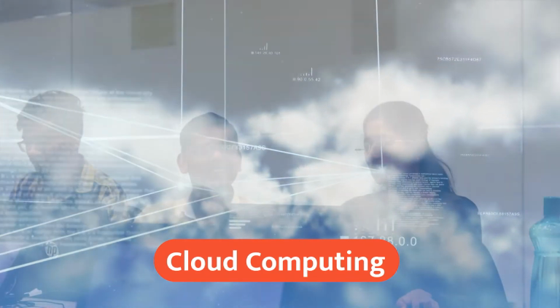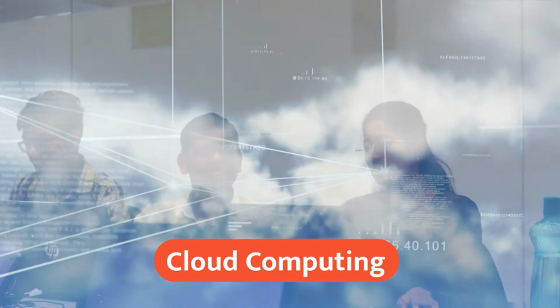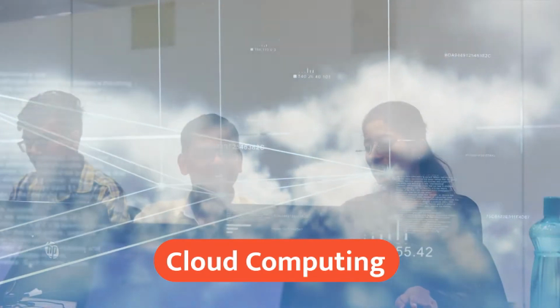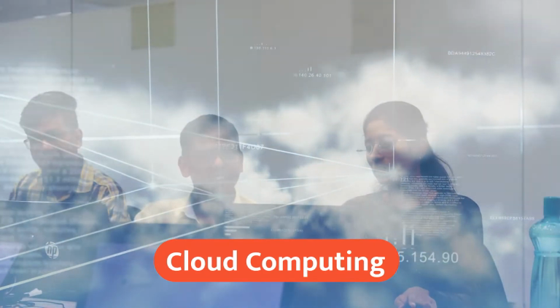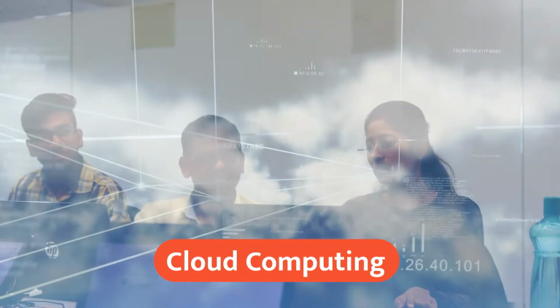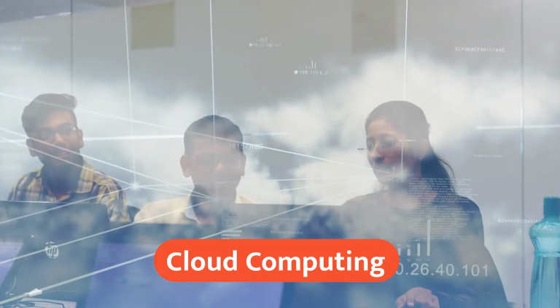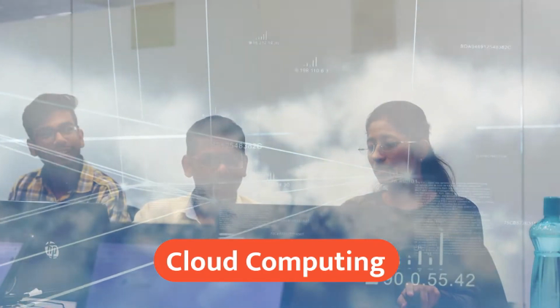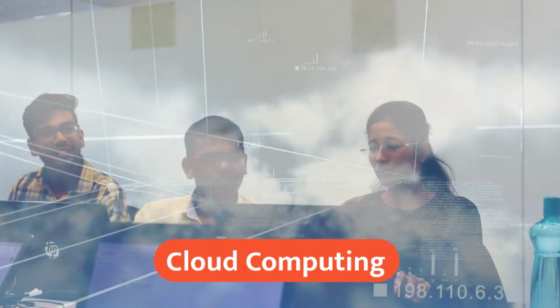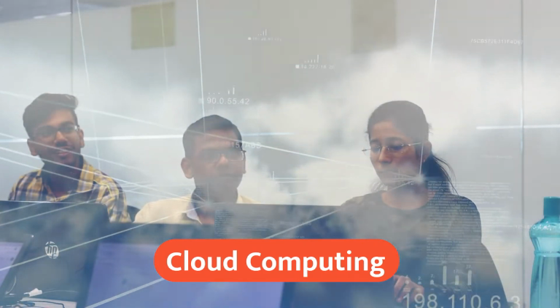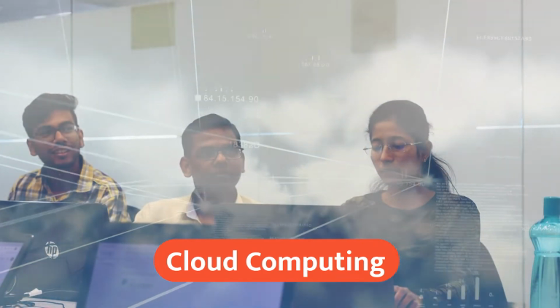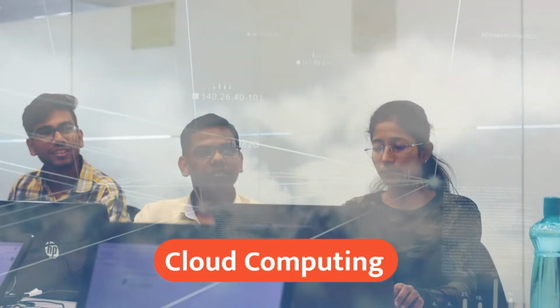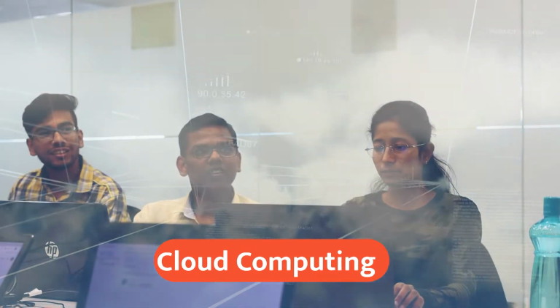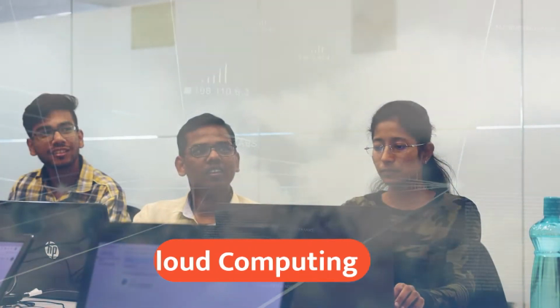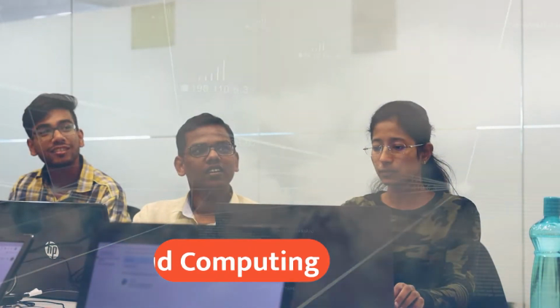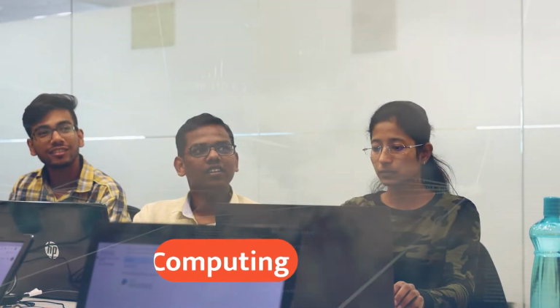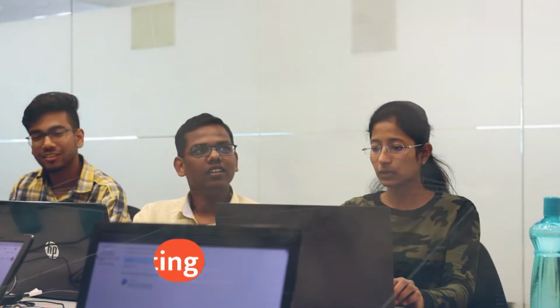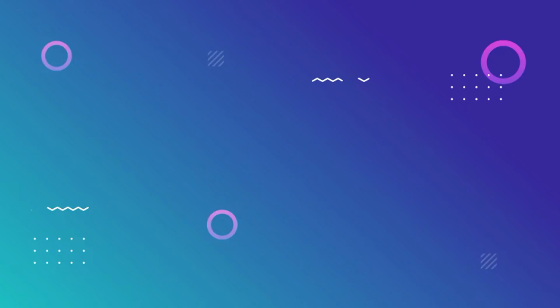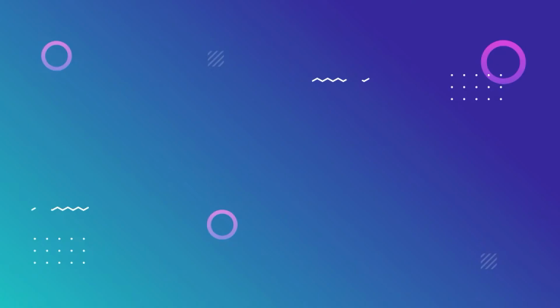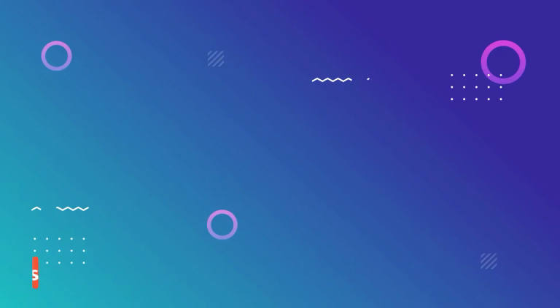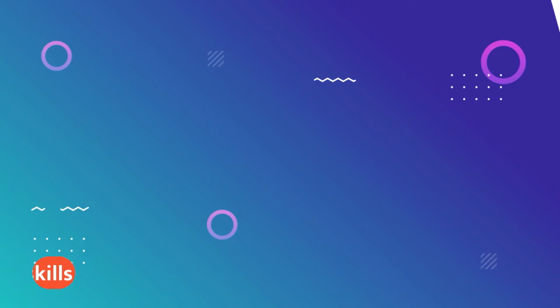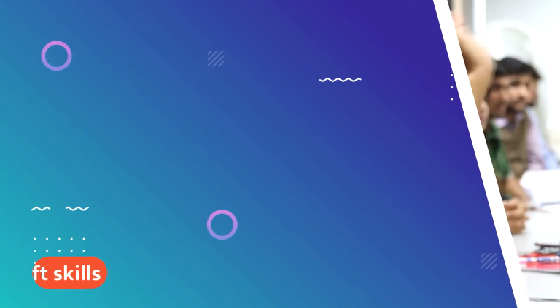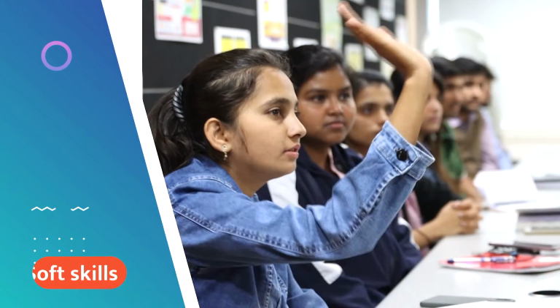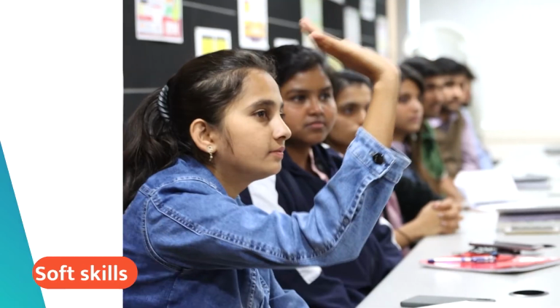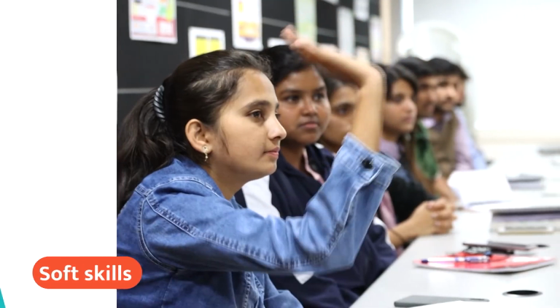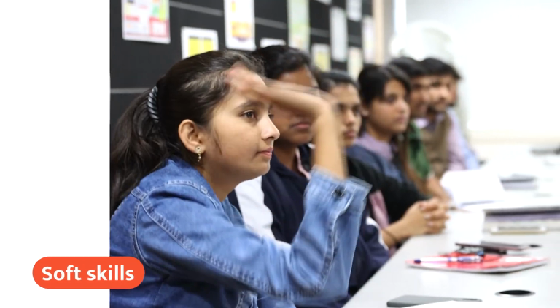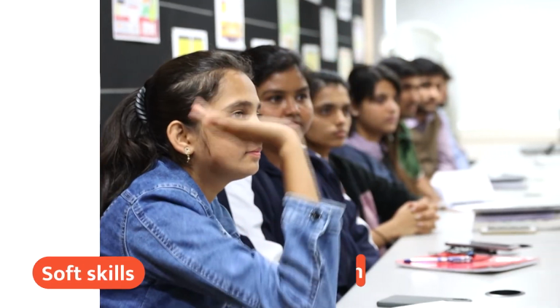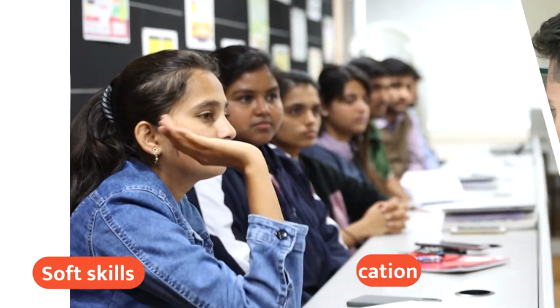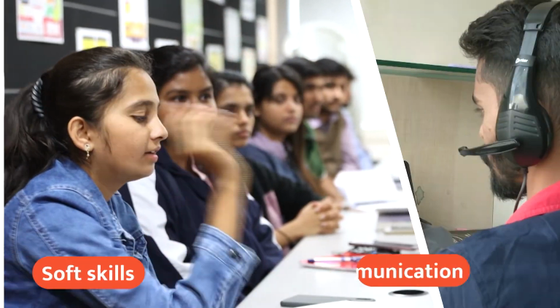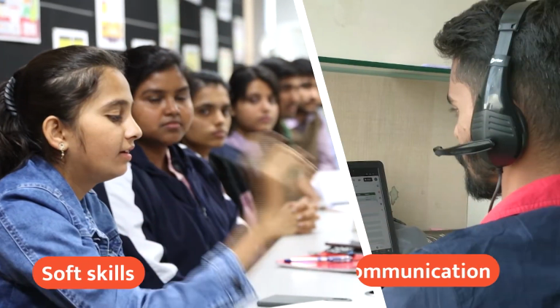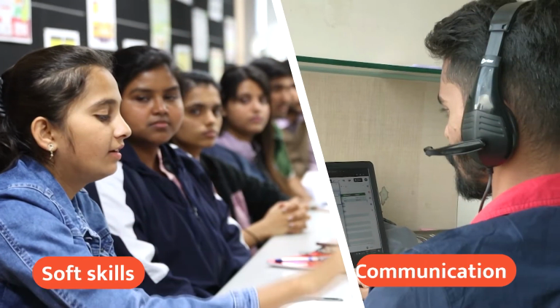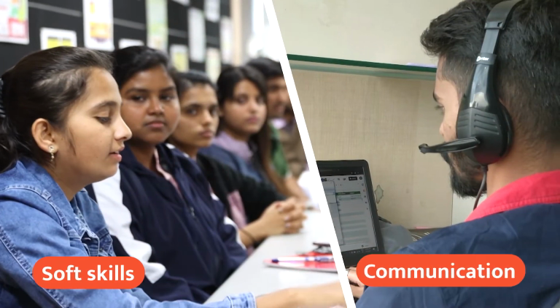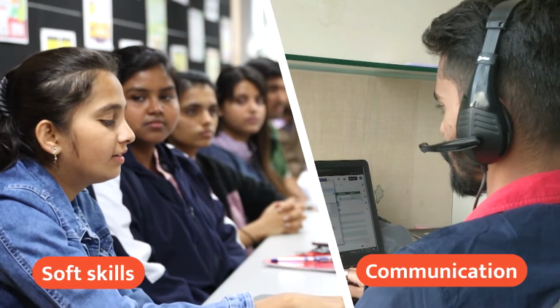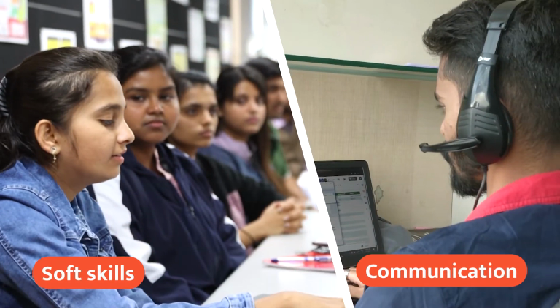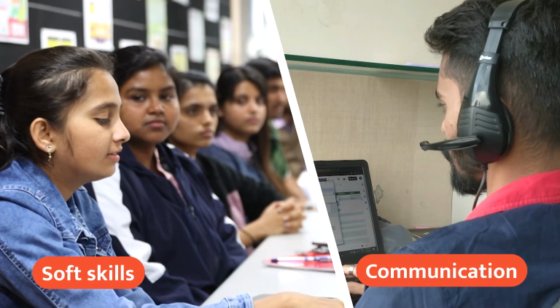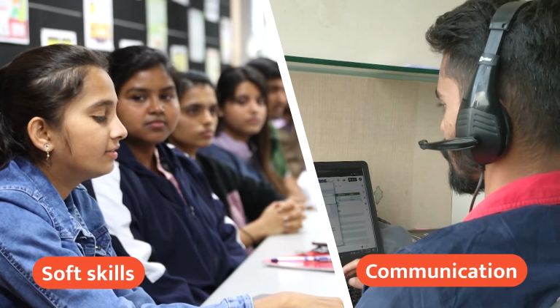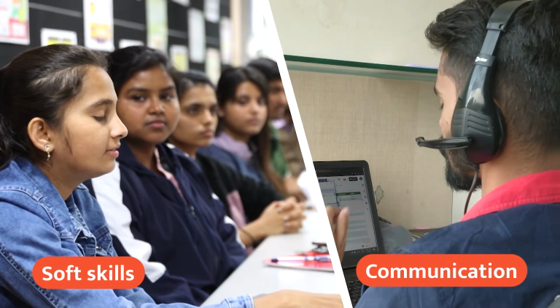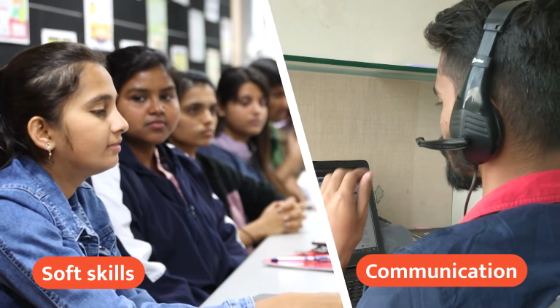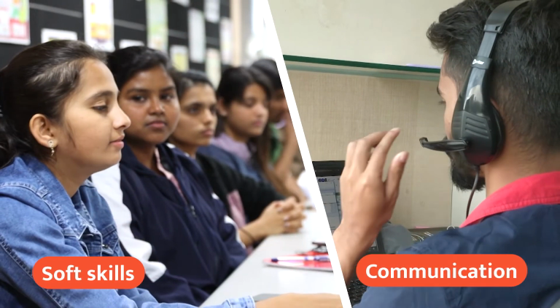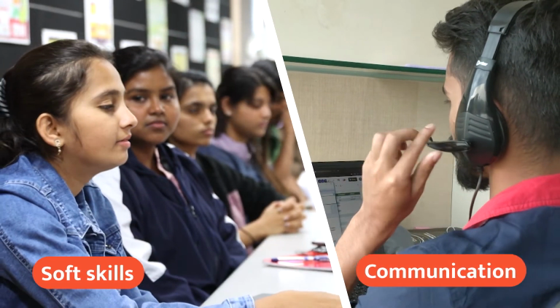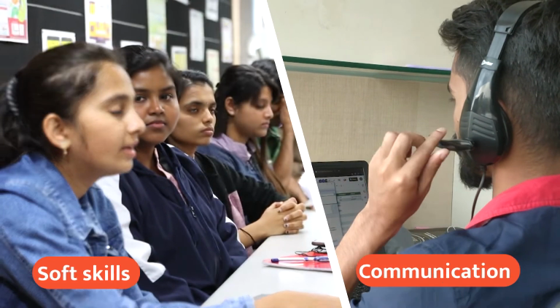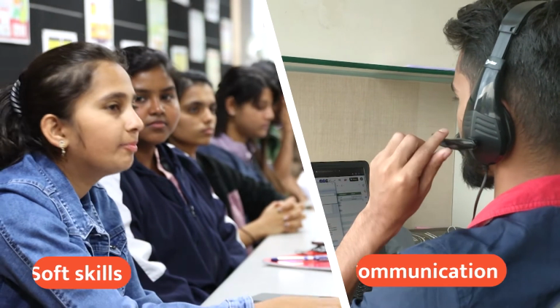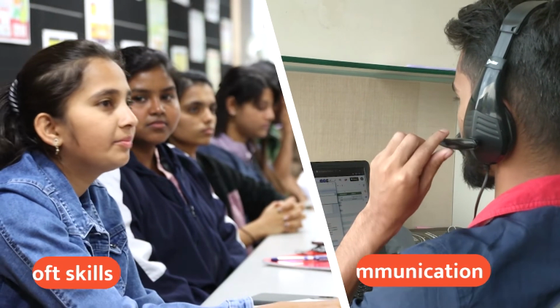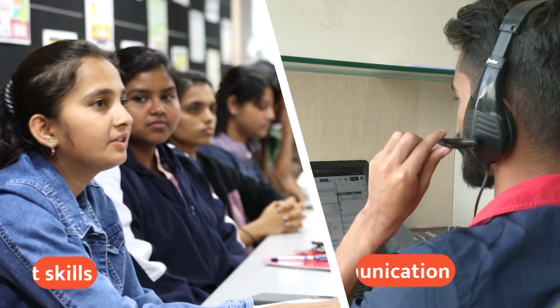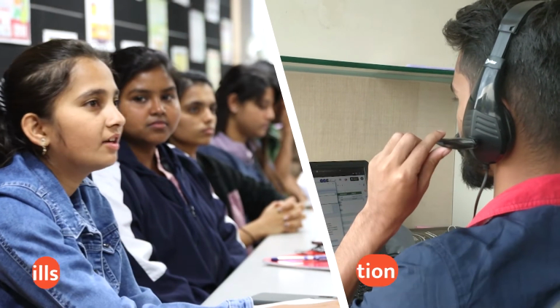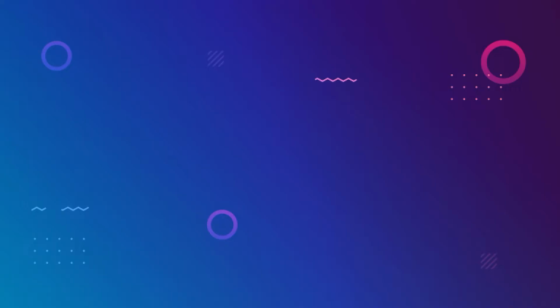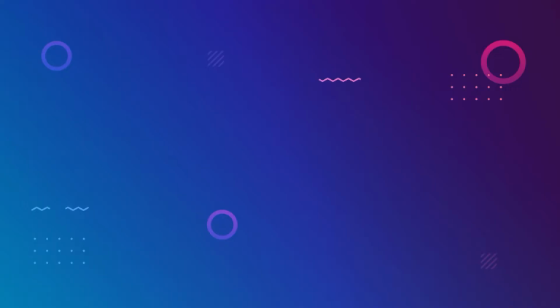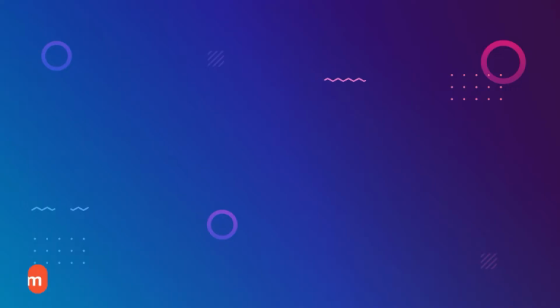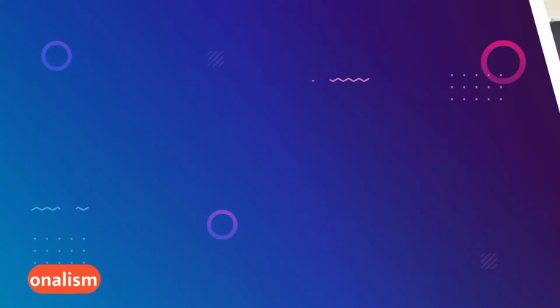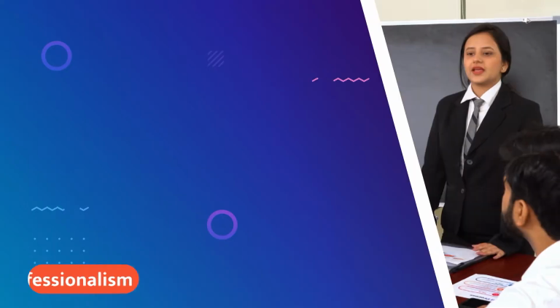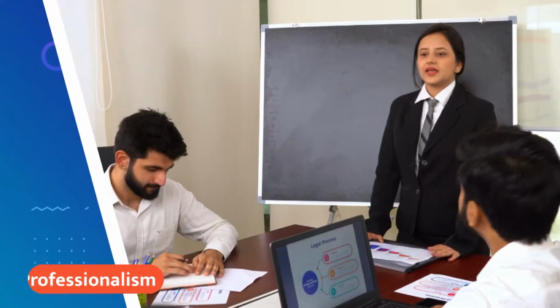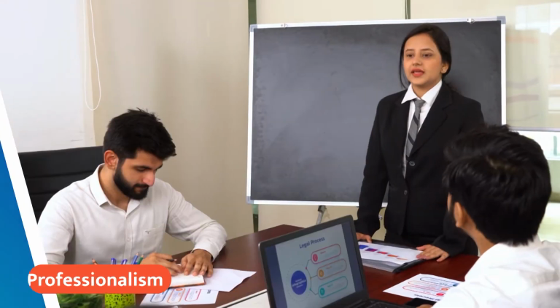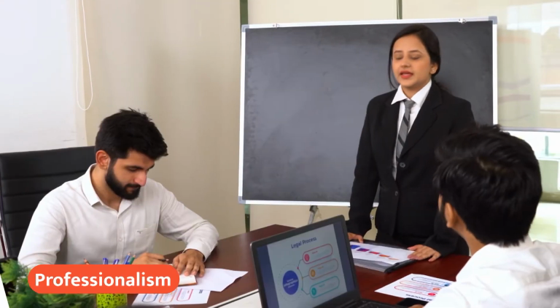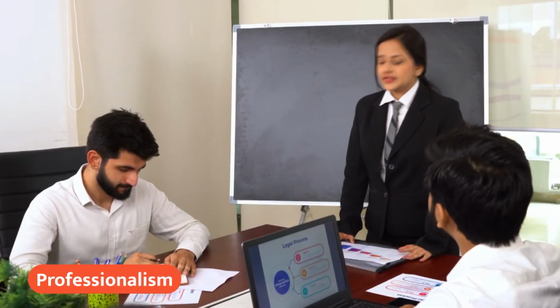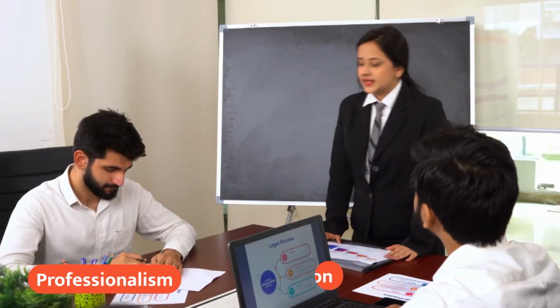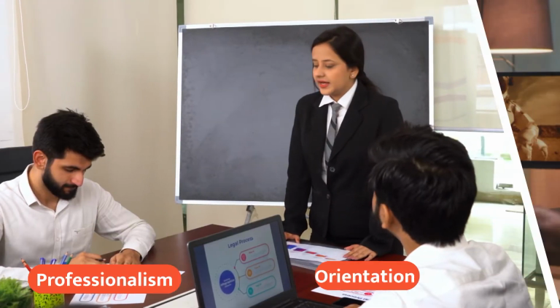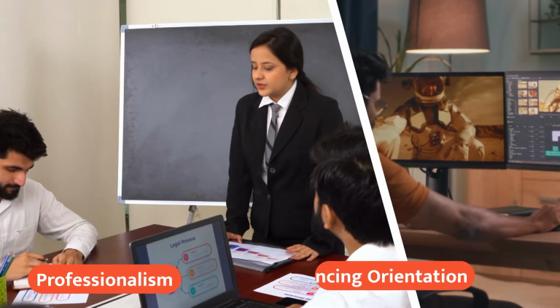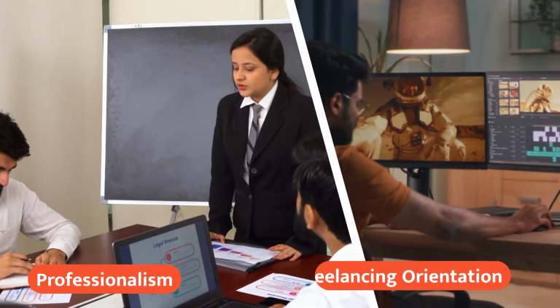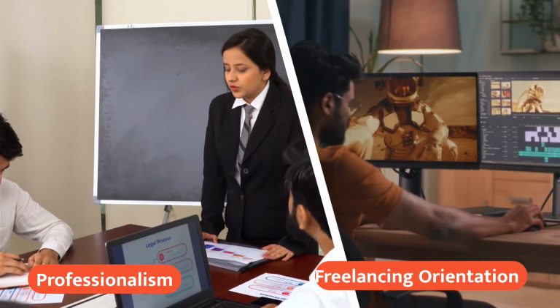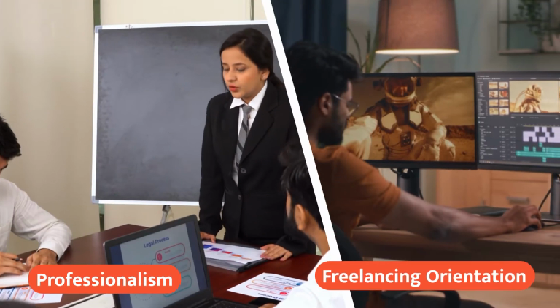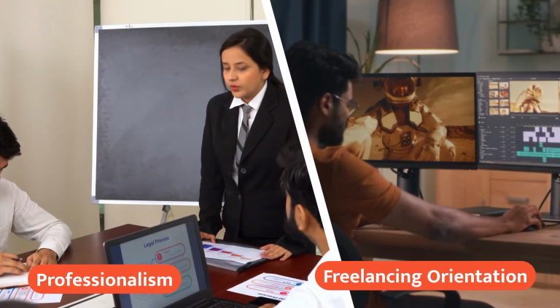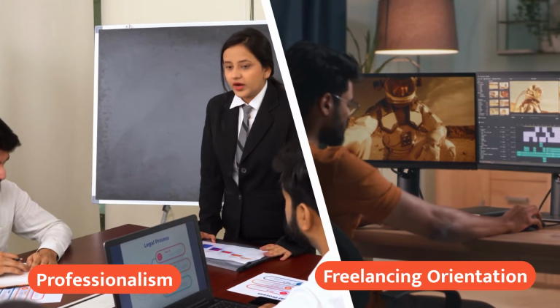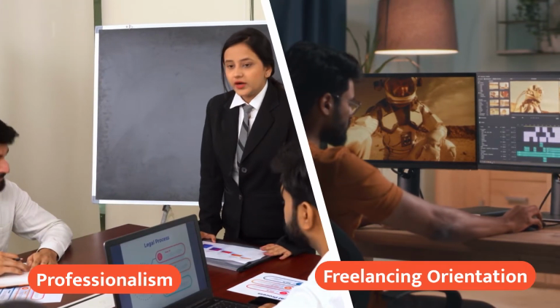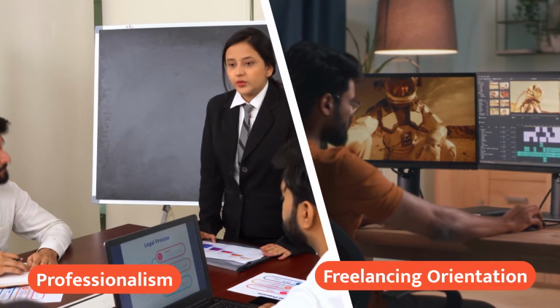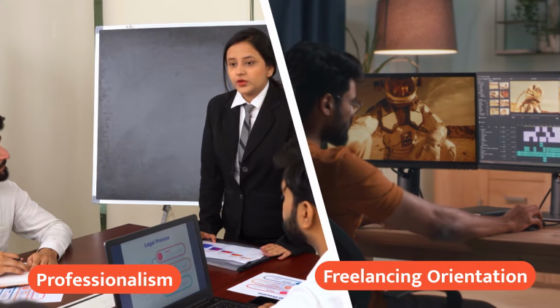Also, you will learn soft skills, communication skills, professionalism, and freelancing orientation.